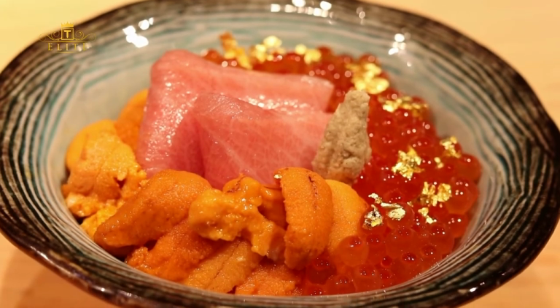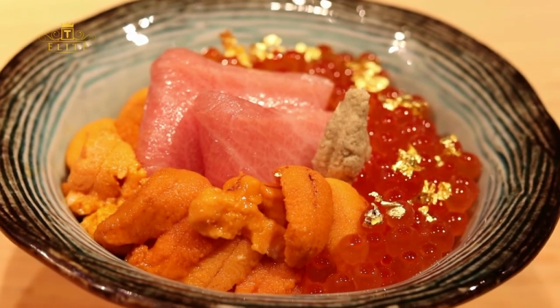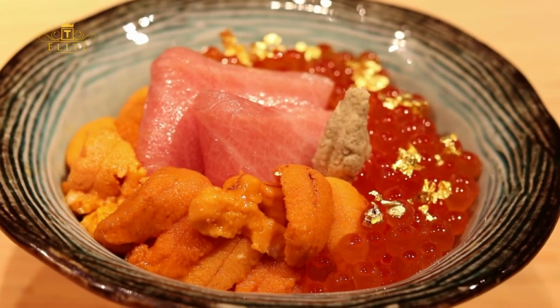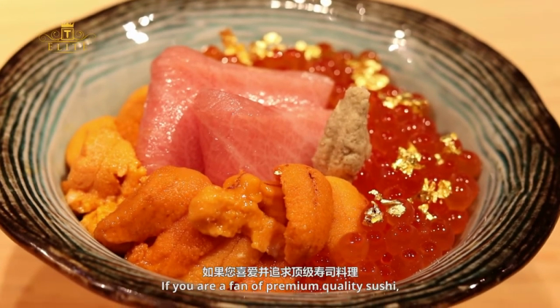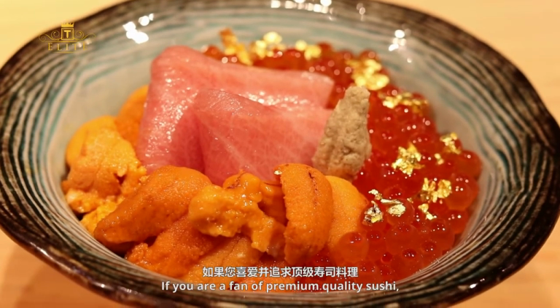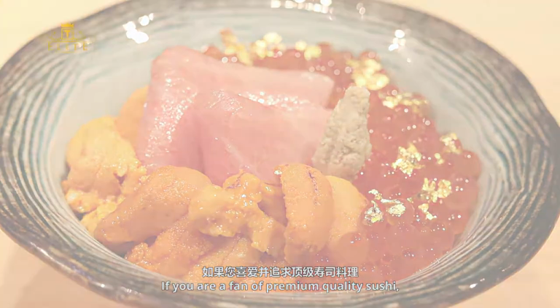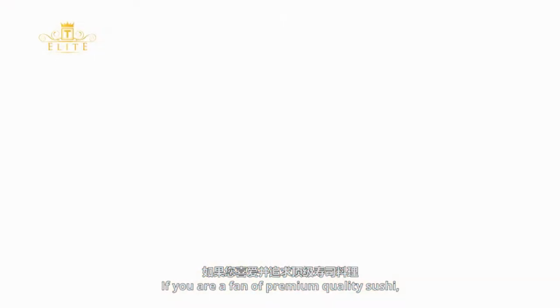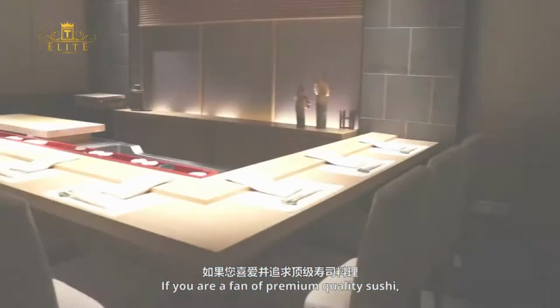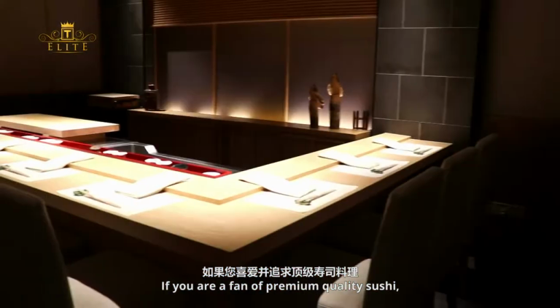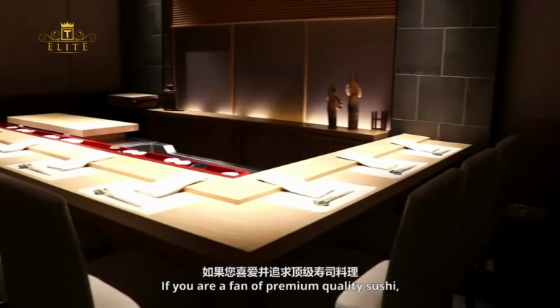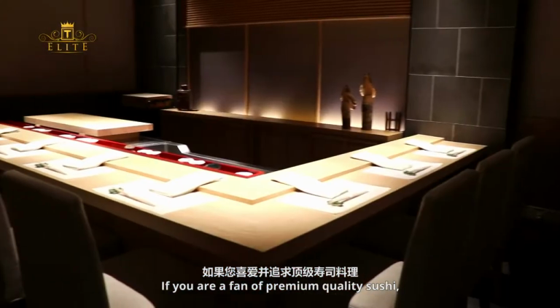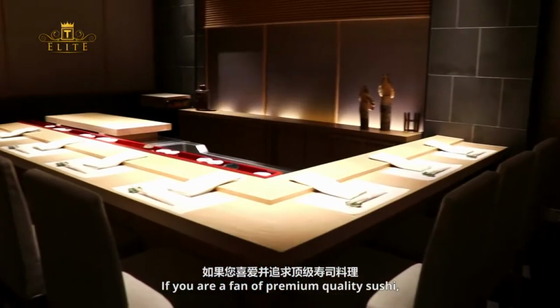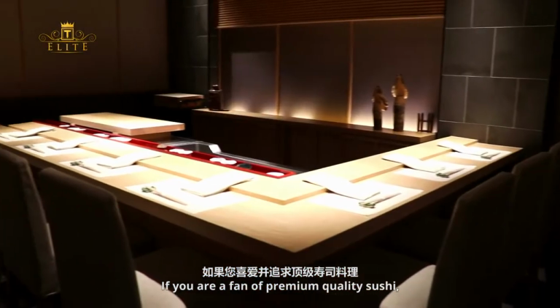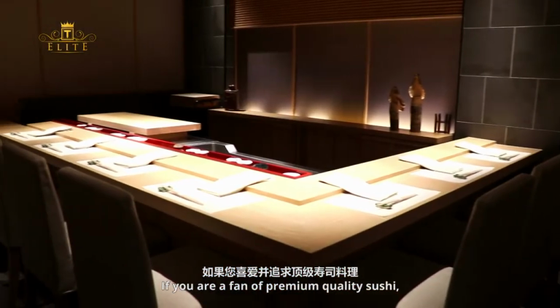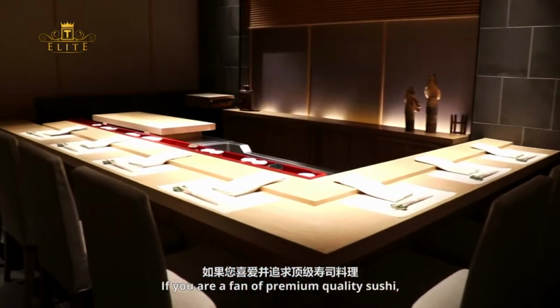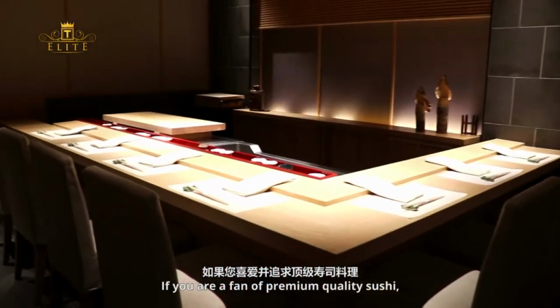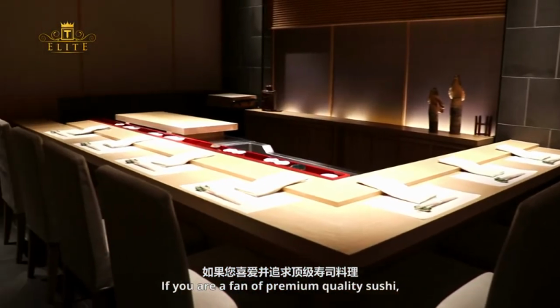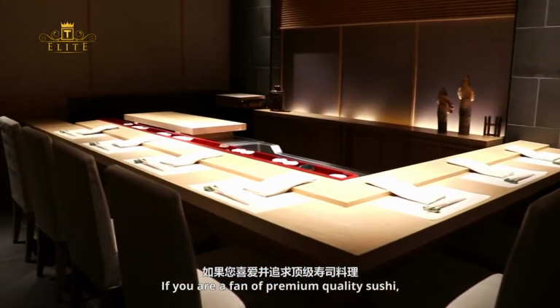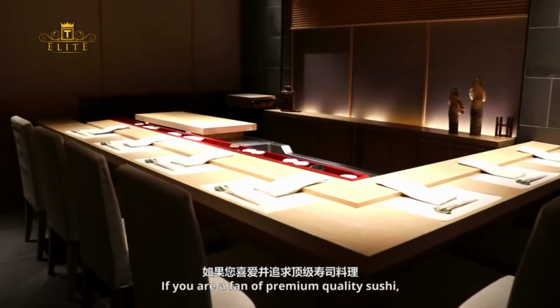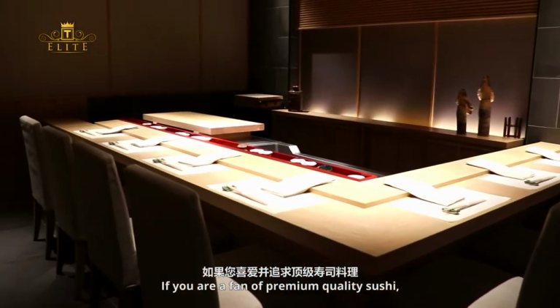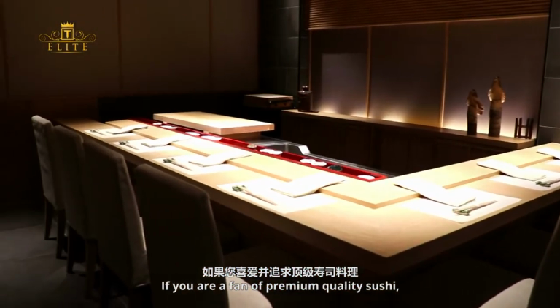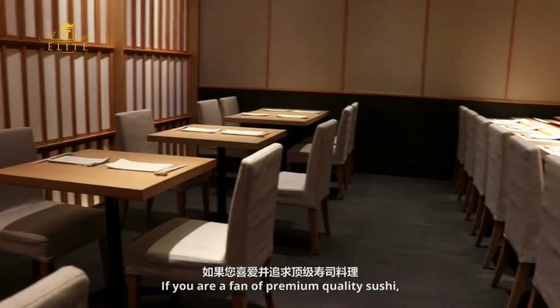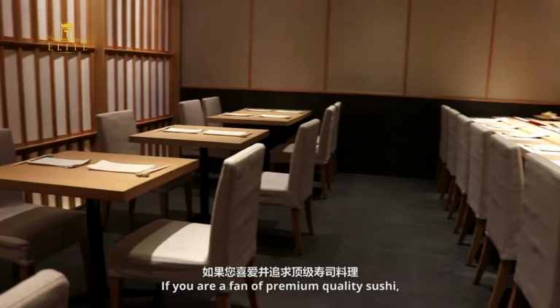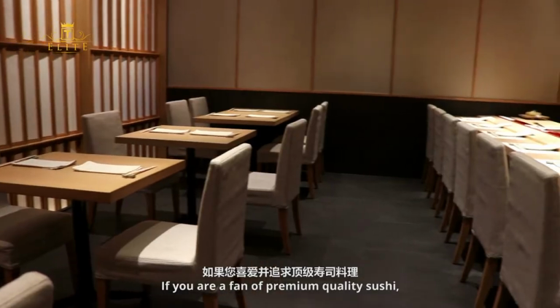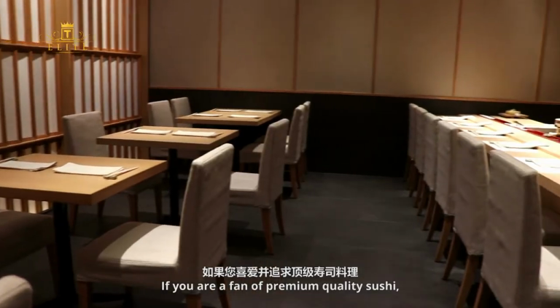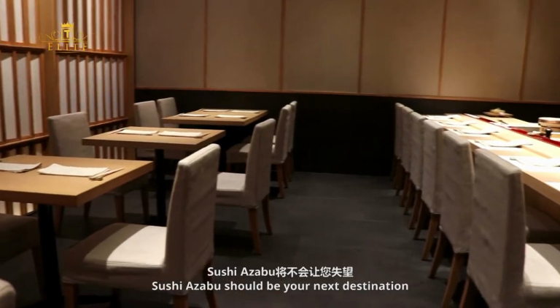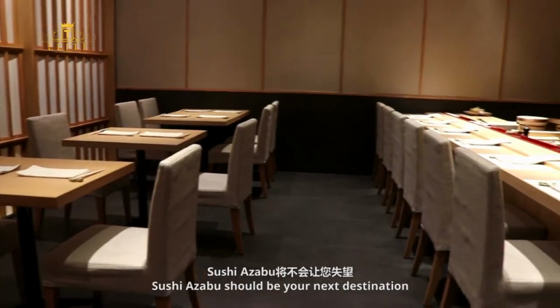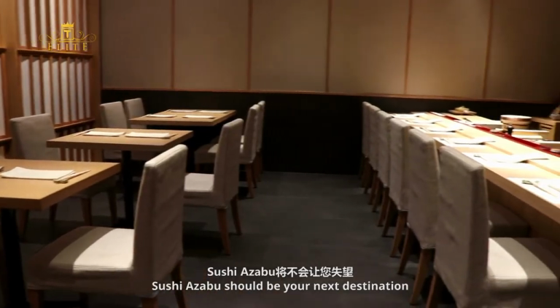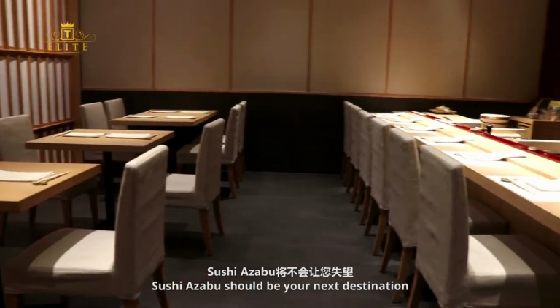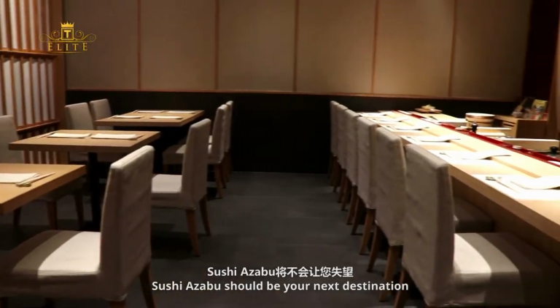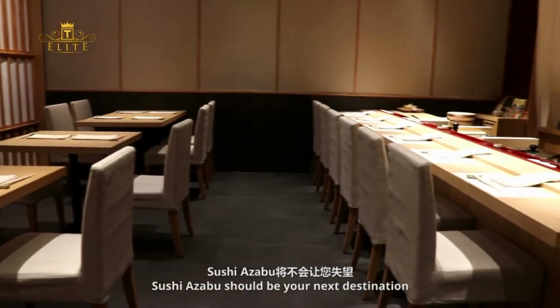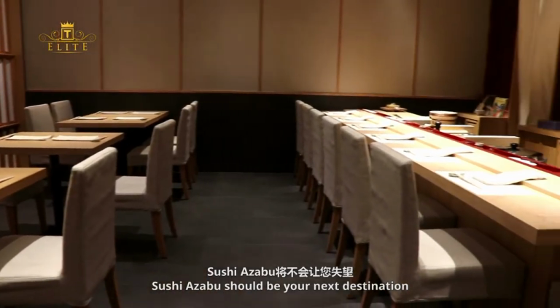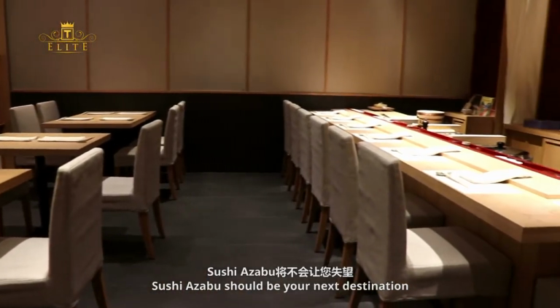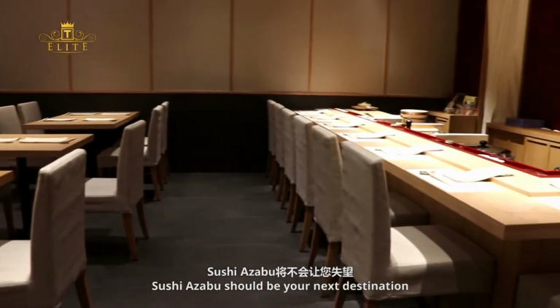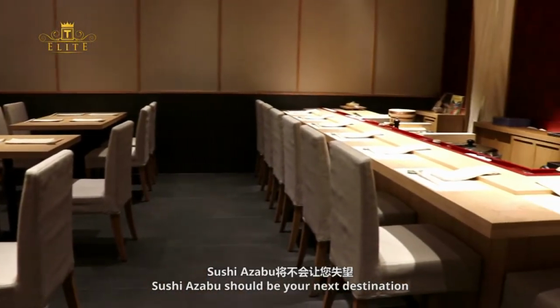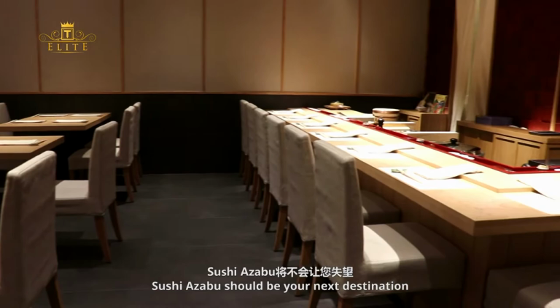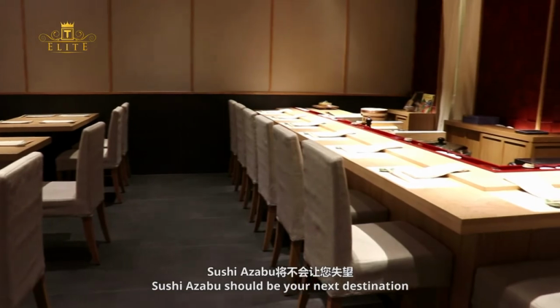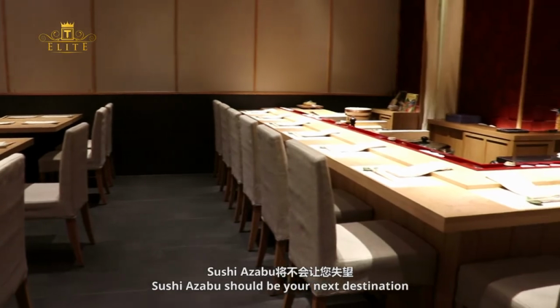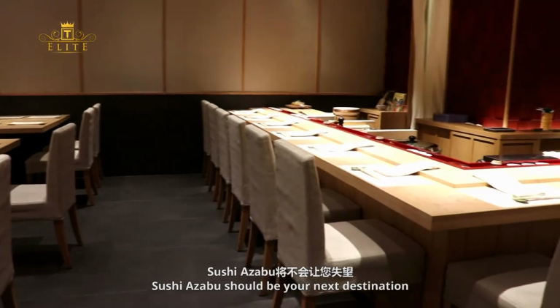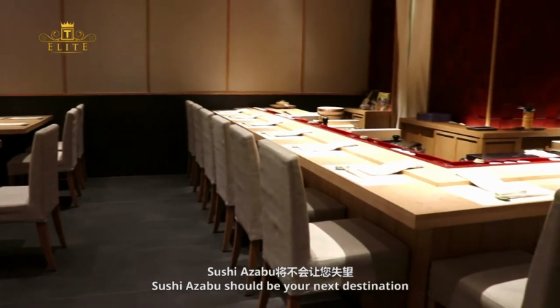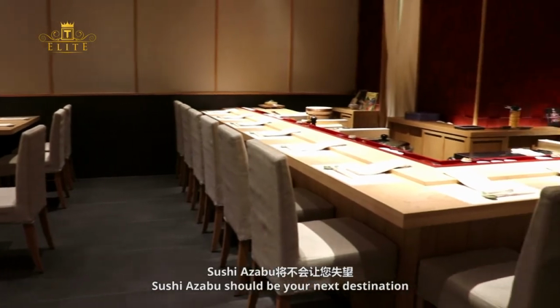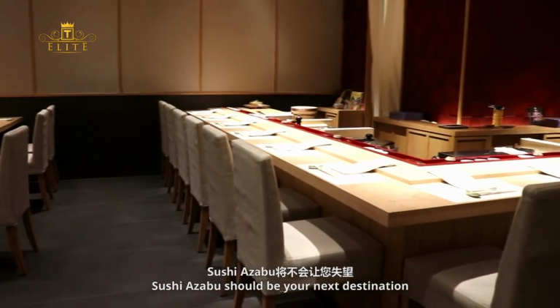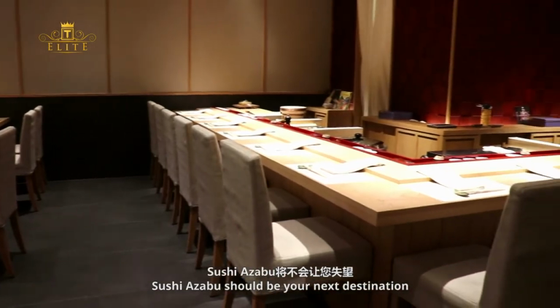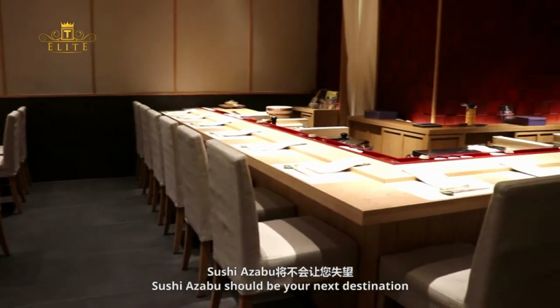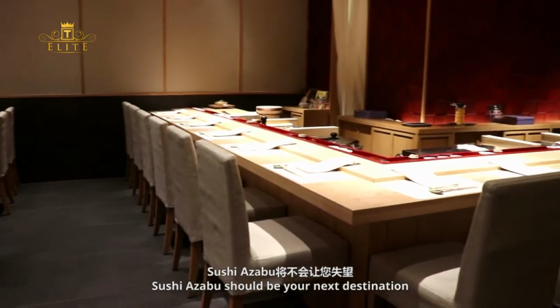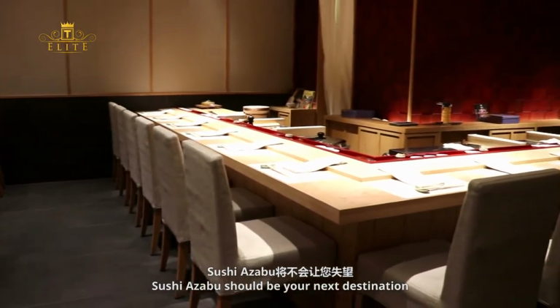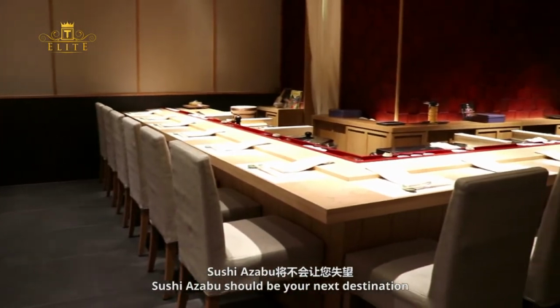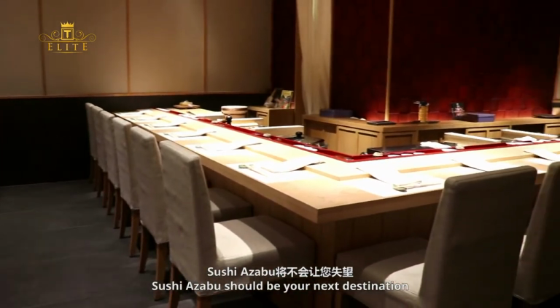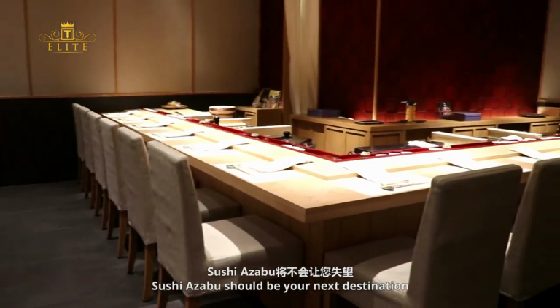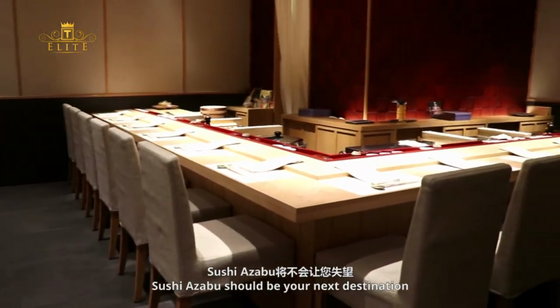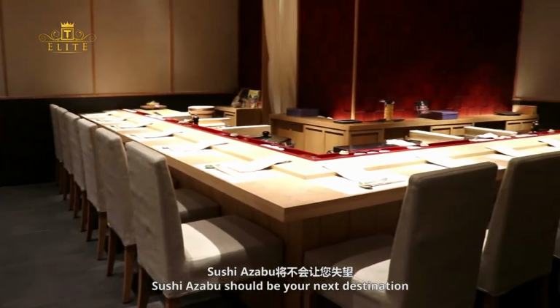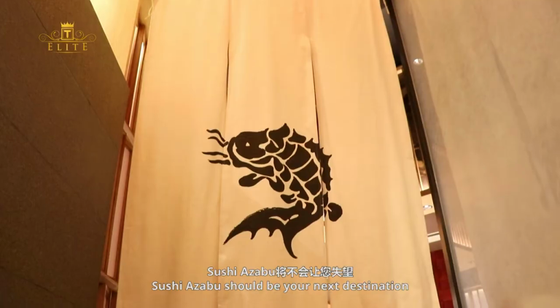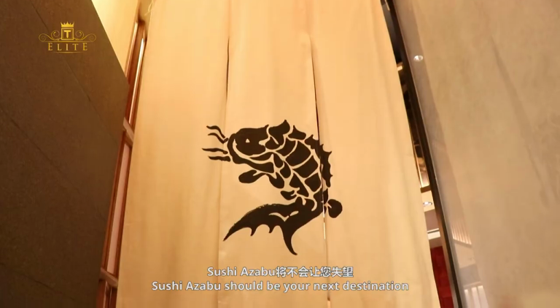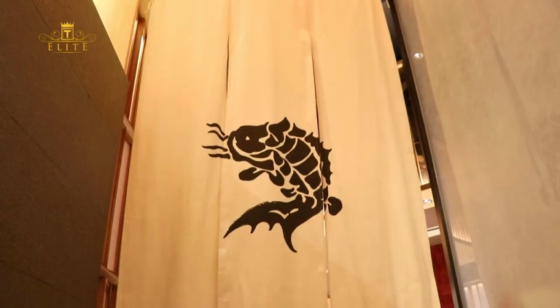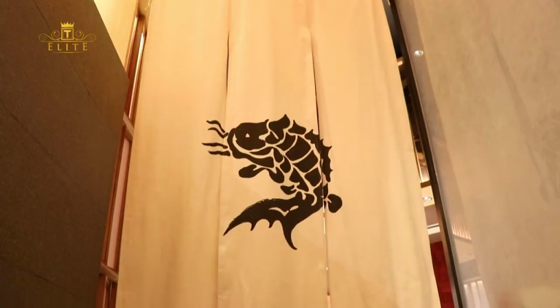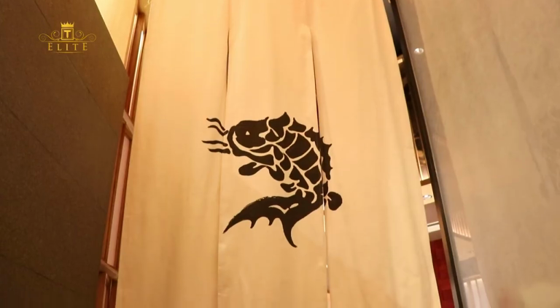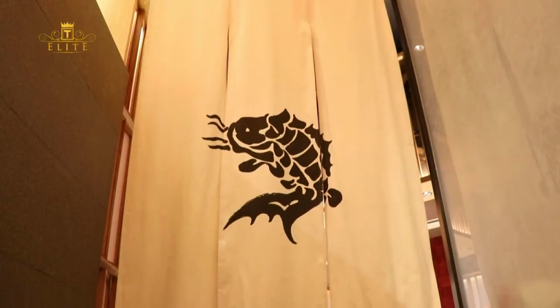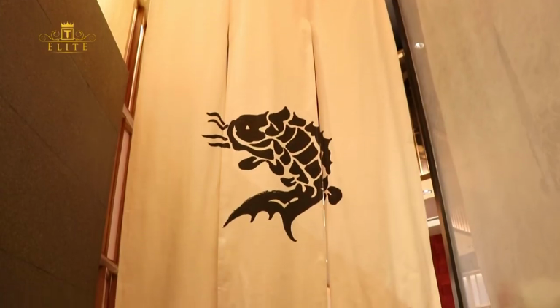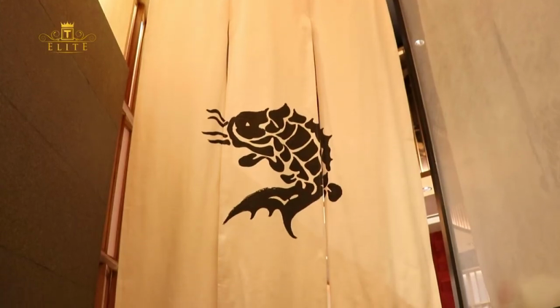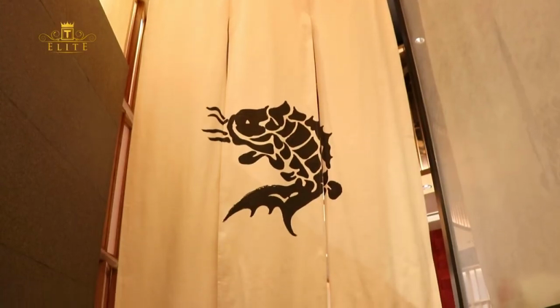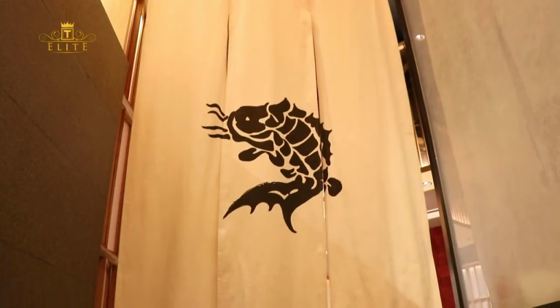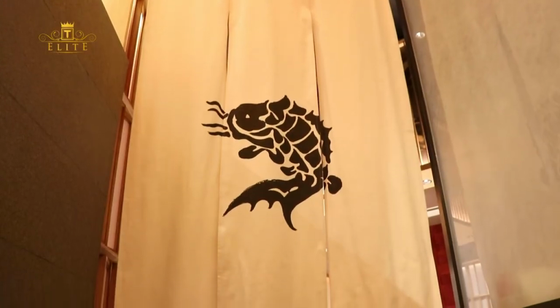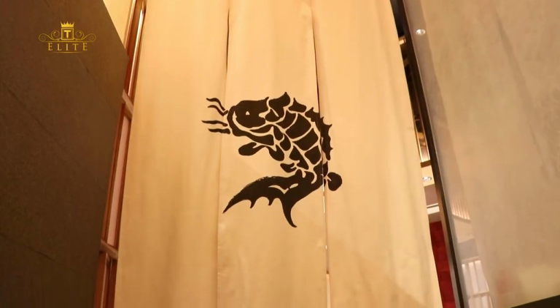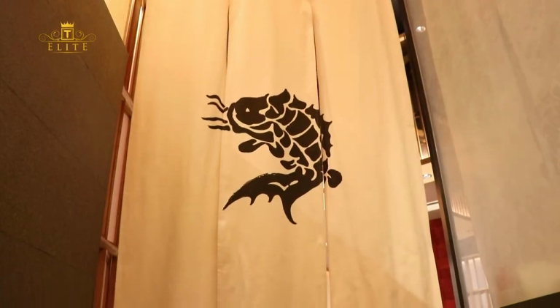If you're a fan of premium-quality sushi, Sushi Azabu should be your next destination.